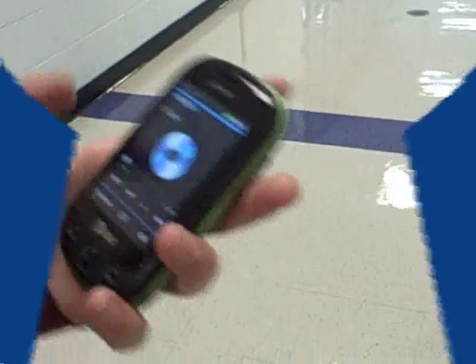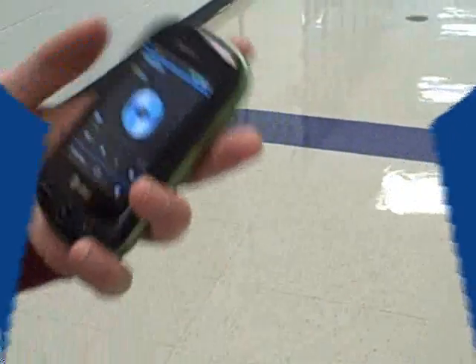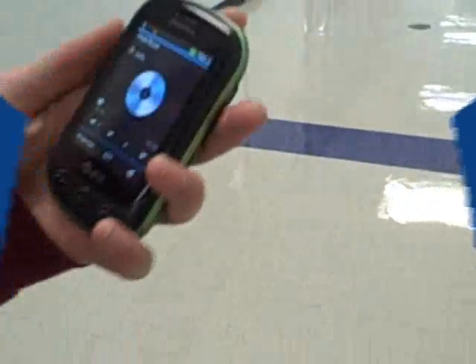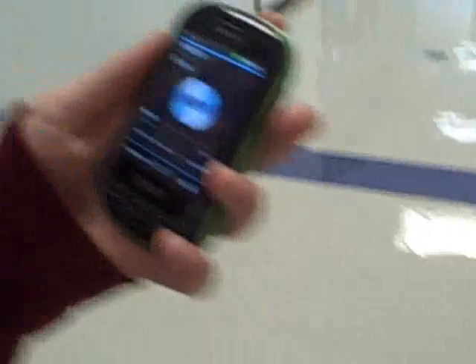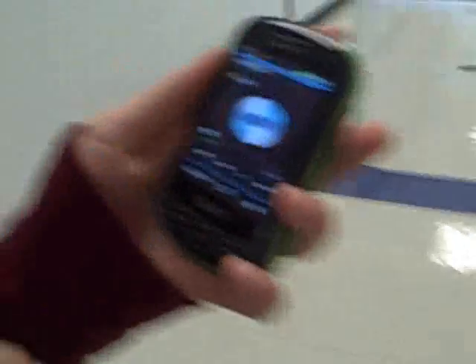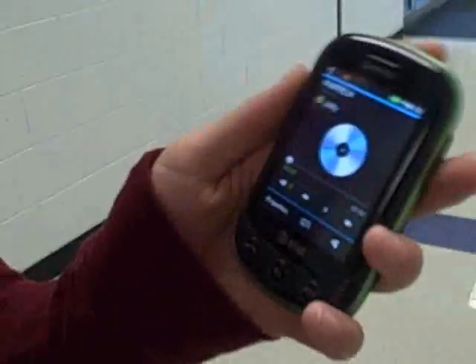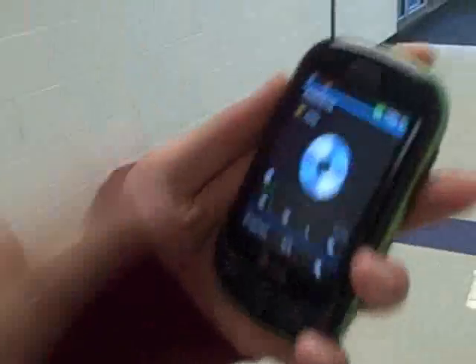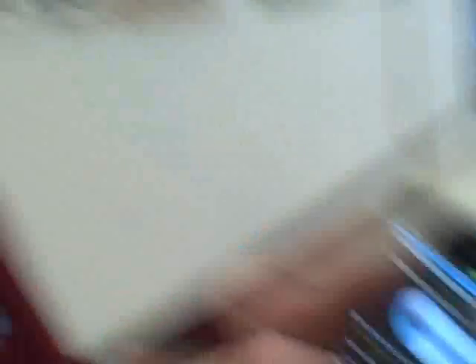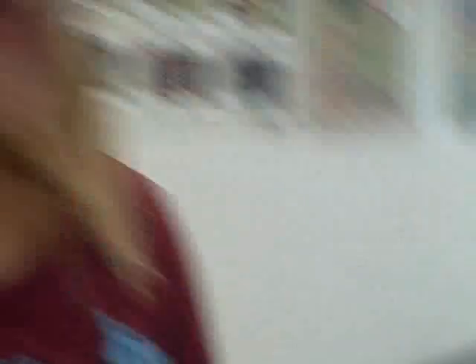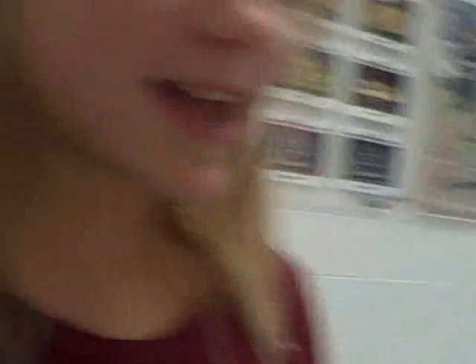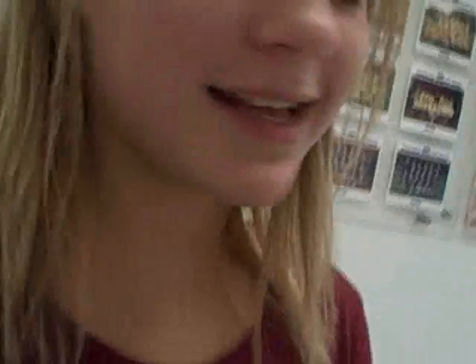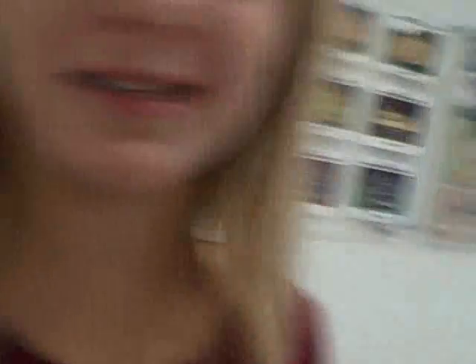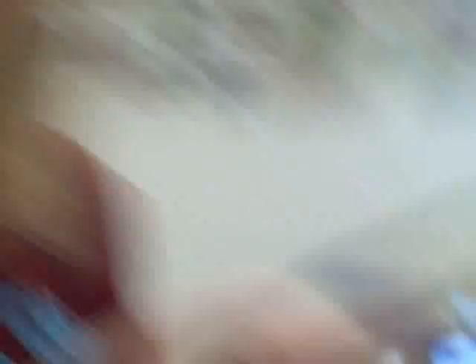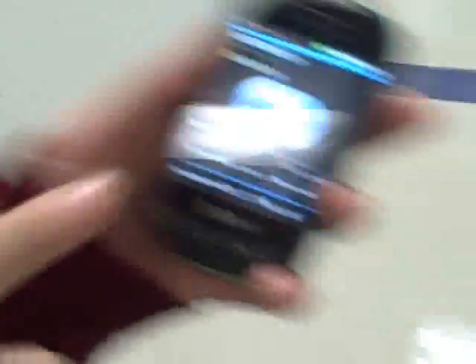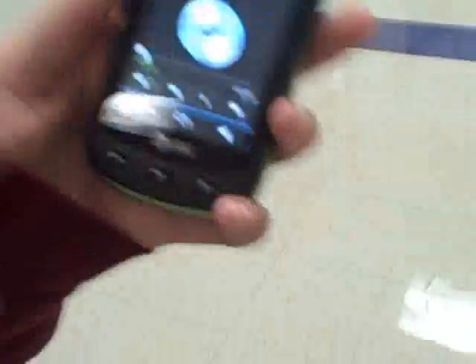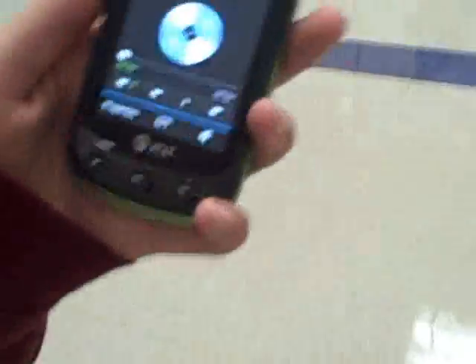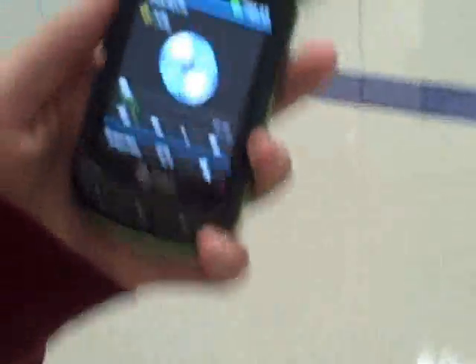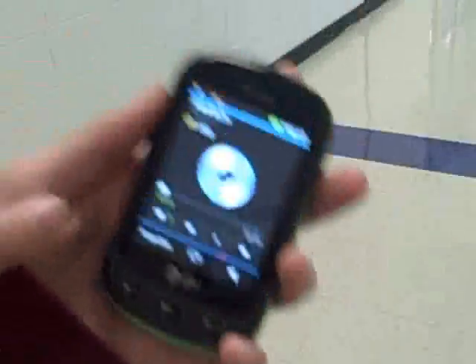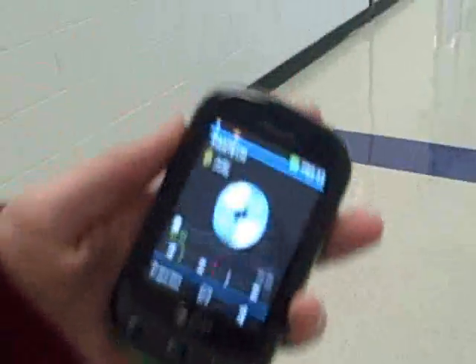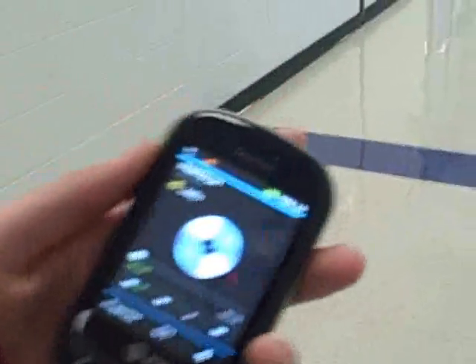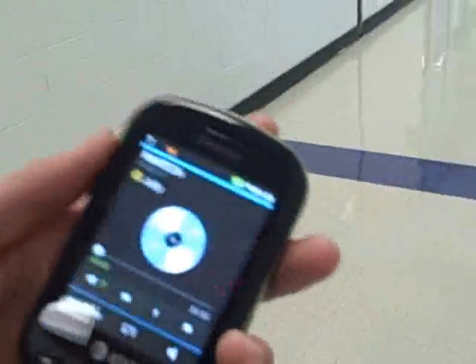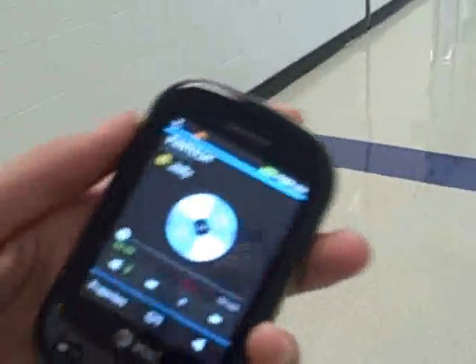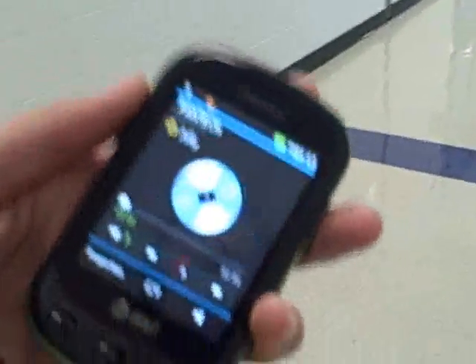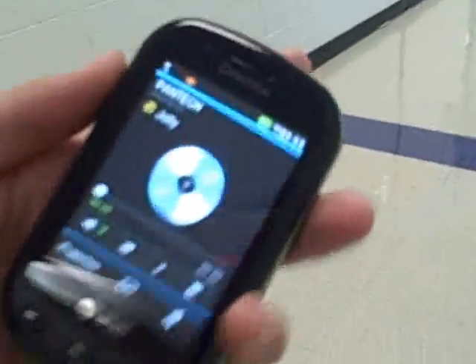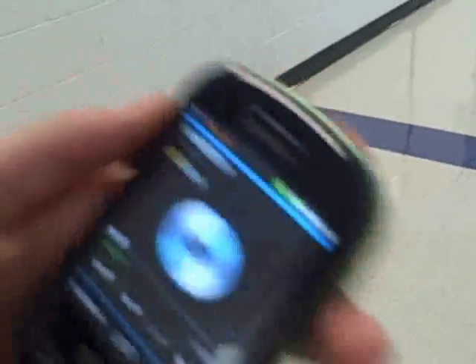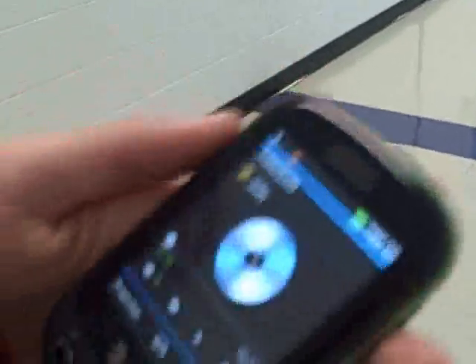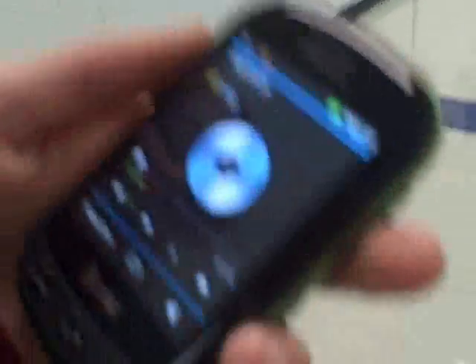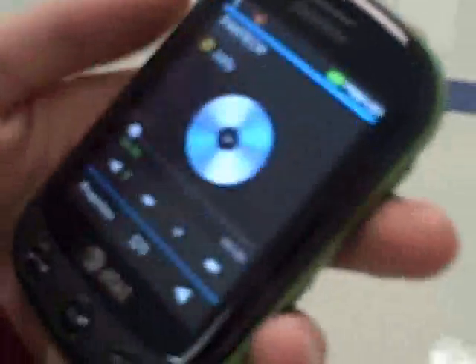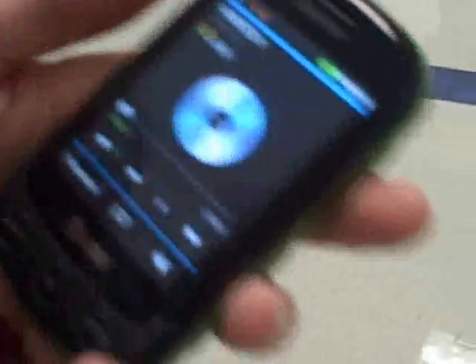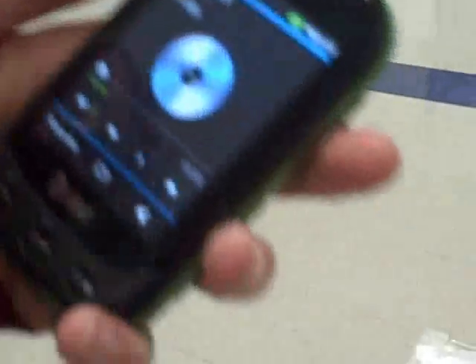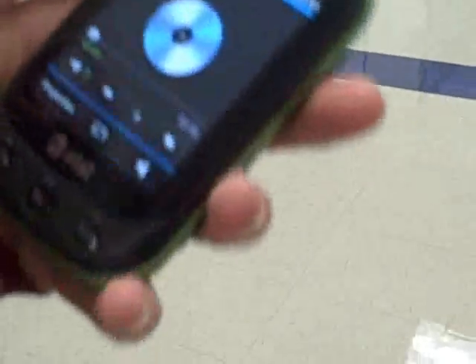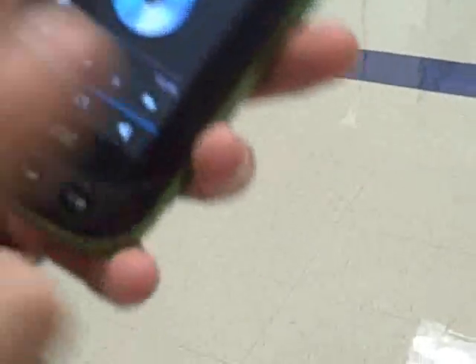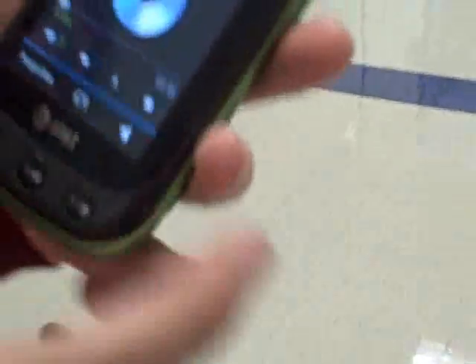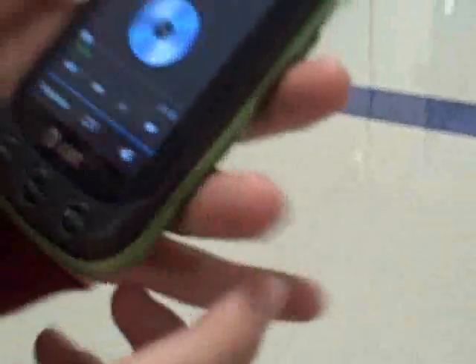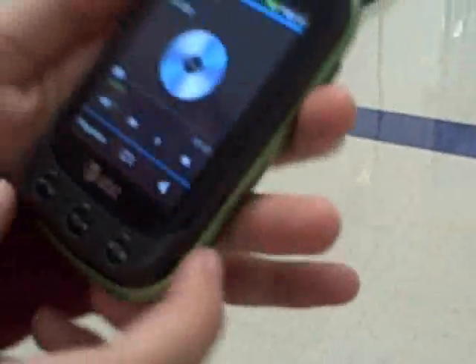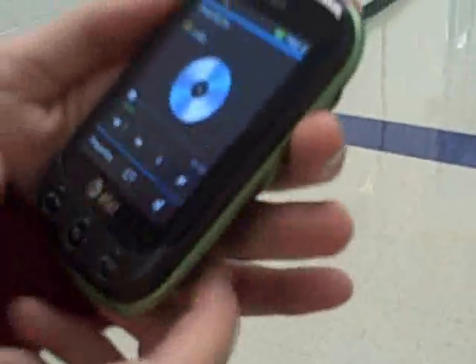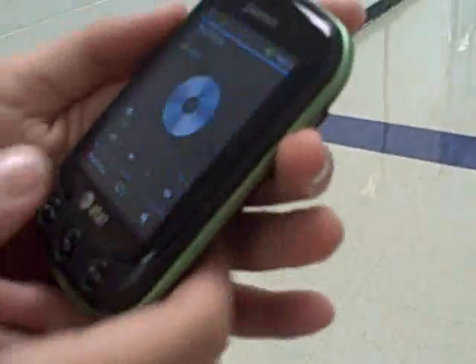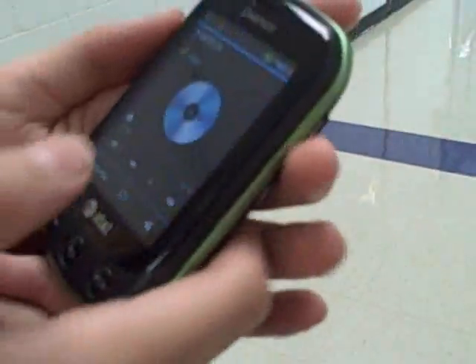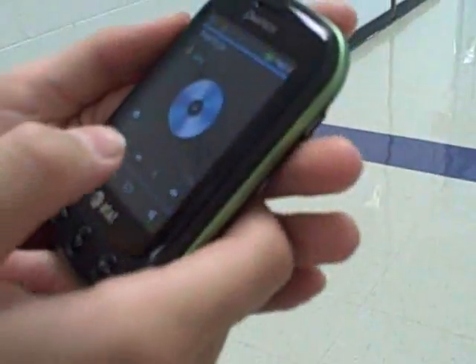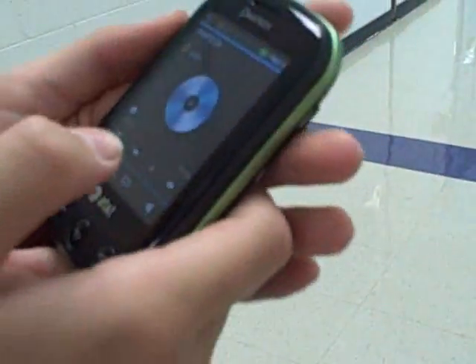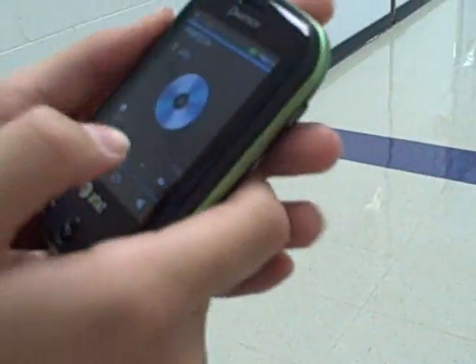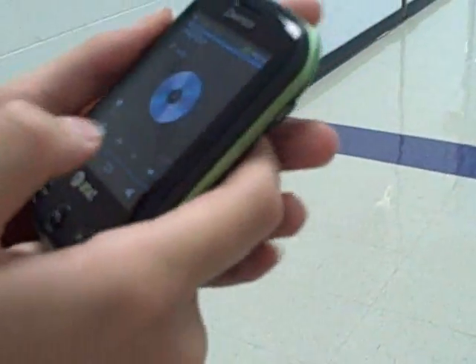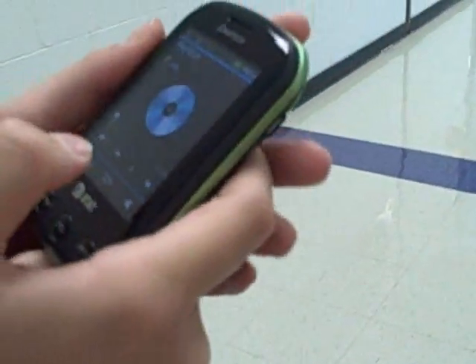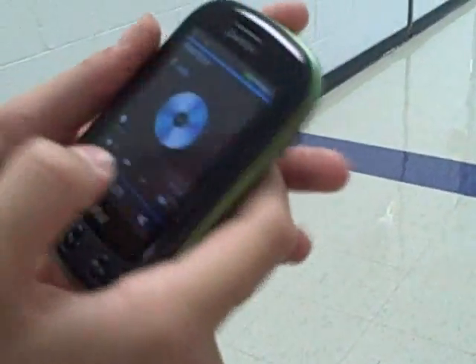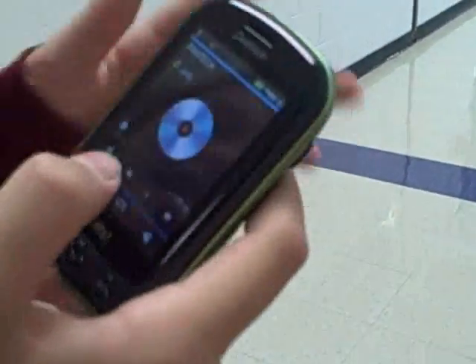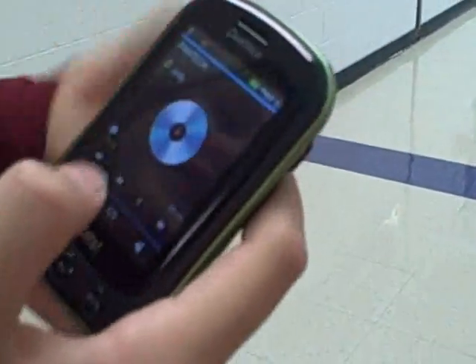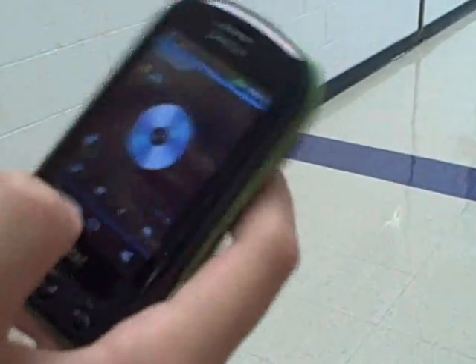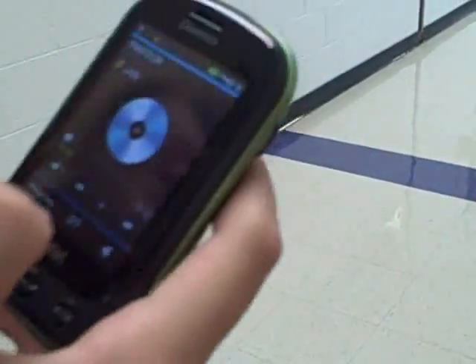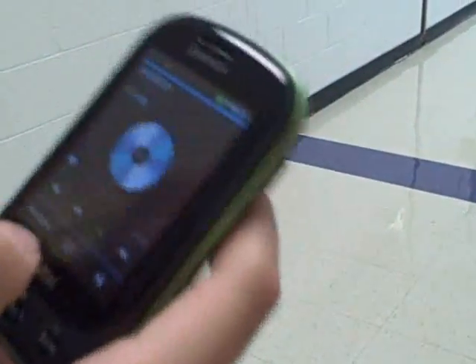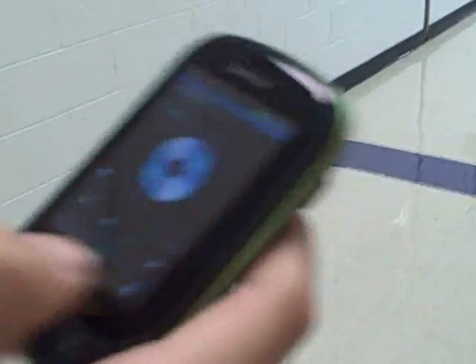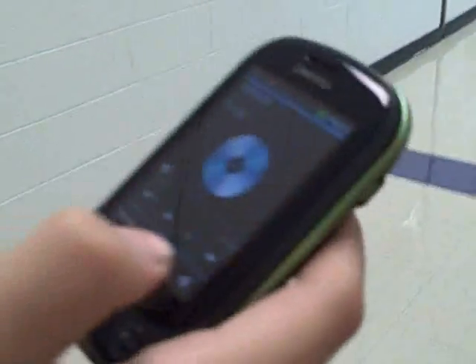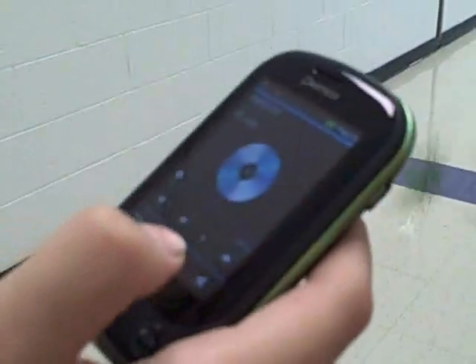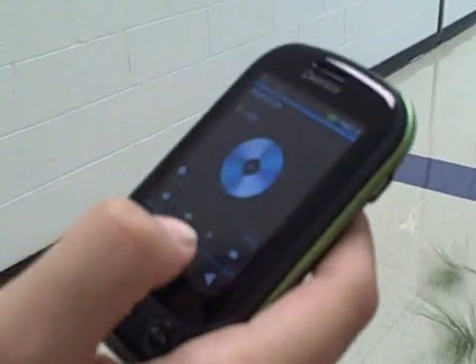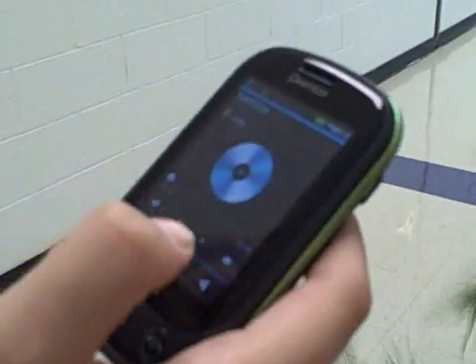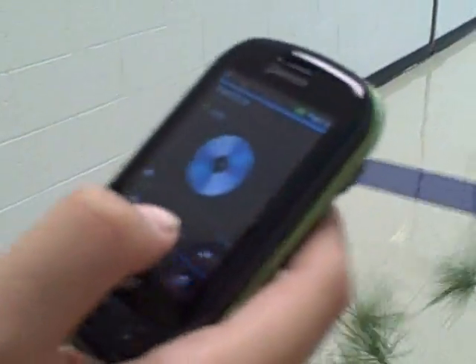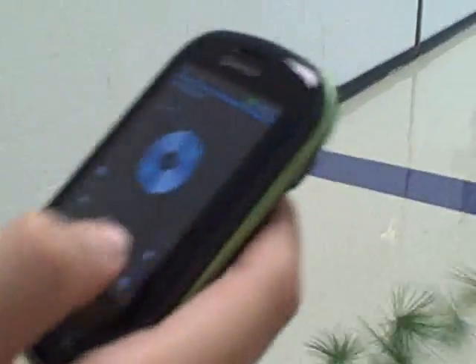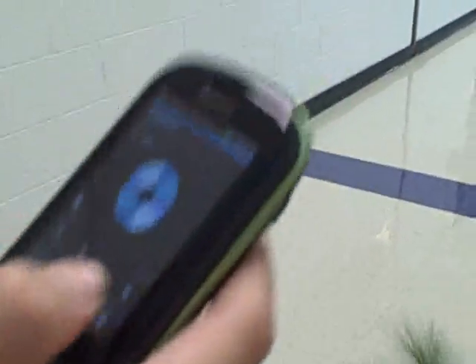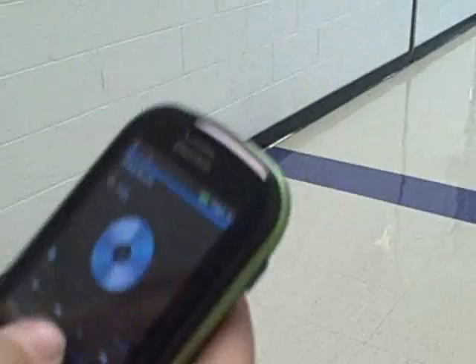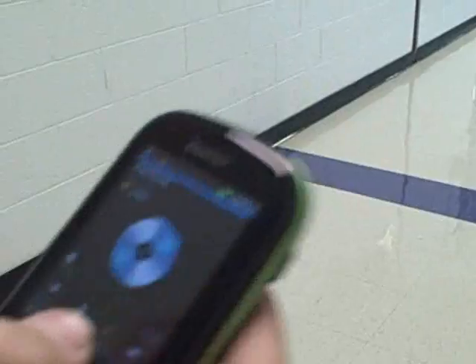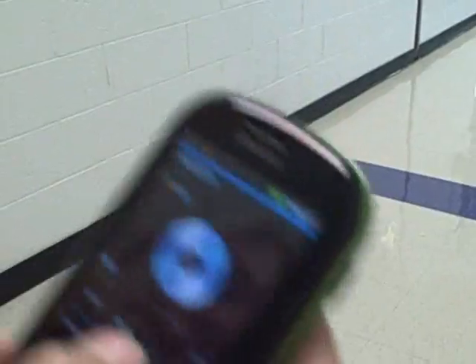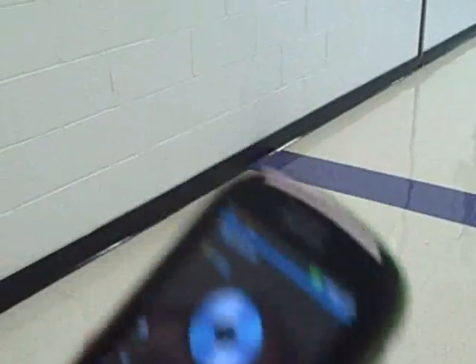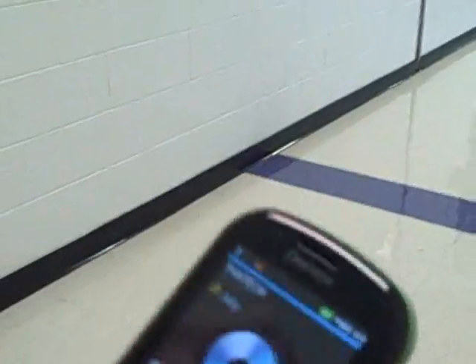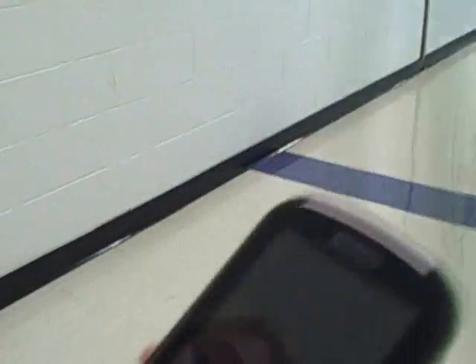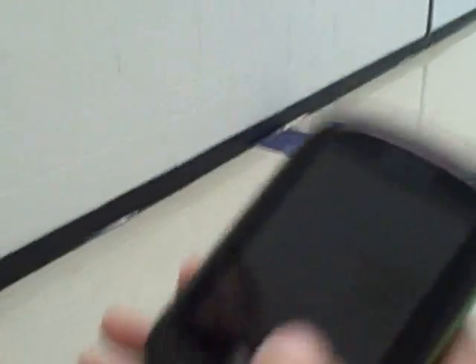This is a phone, and it has a bunch of rings on it, and that is a source of sound energy.